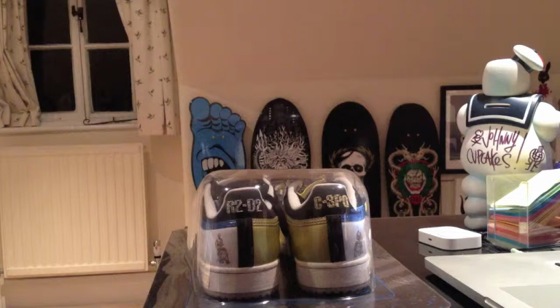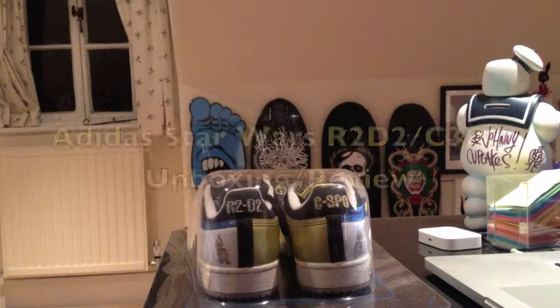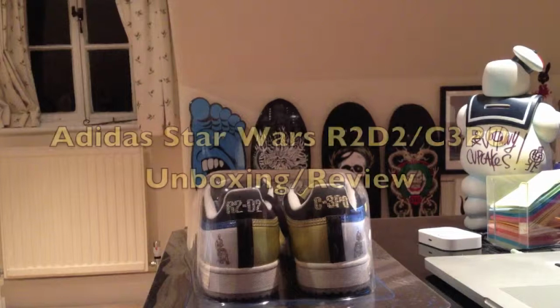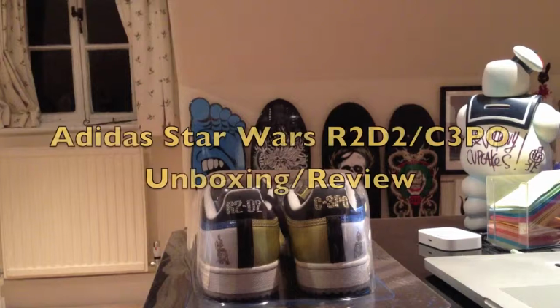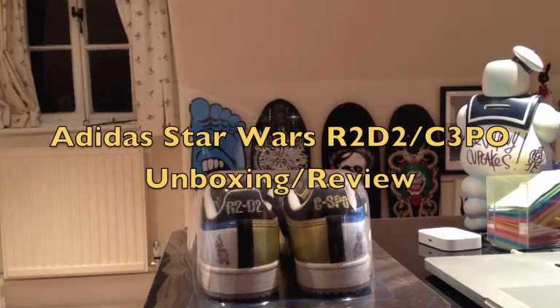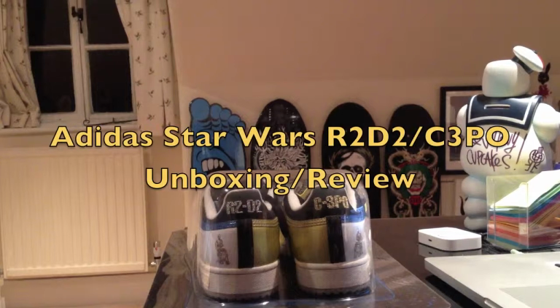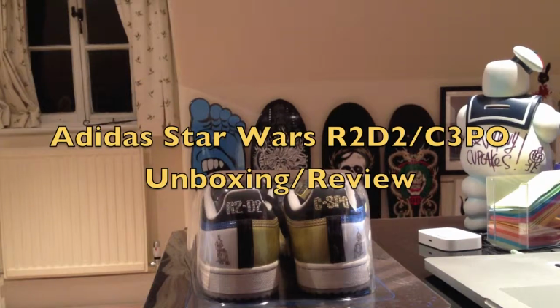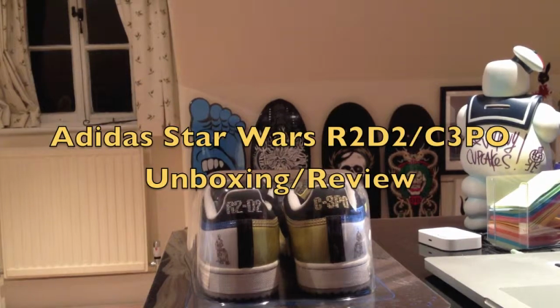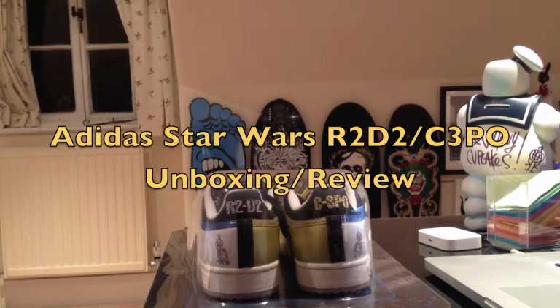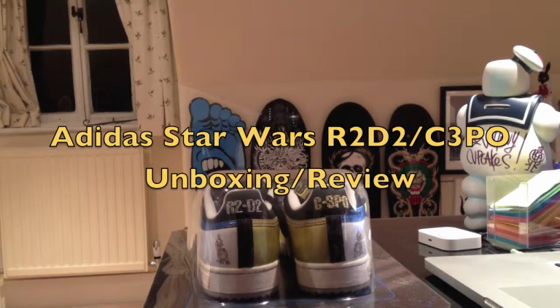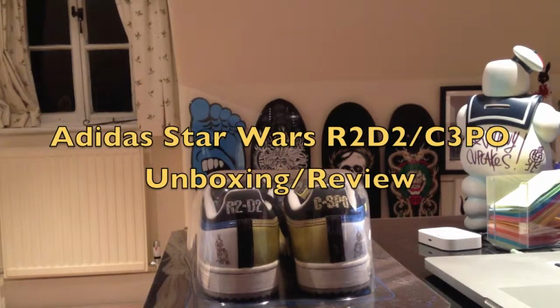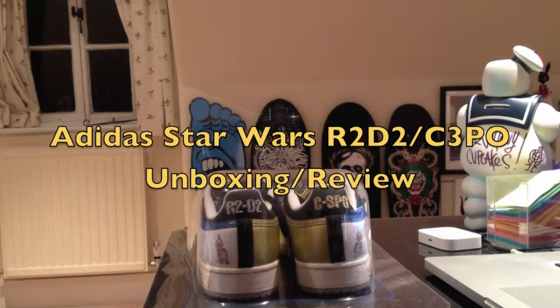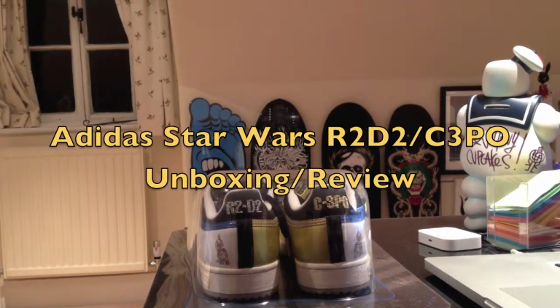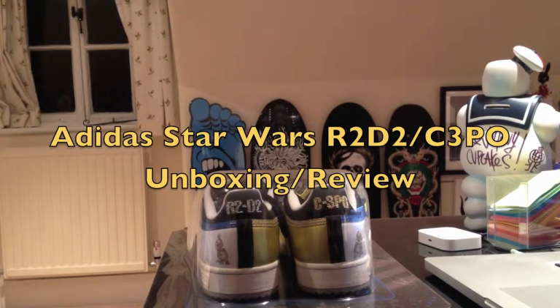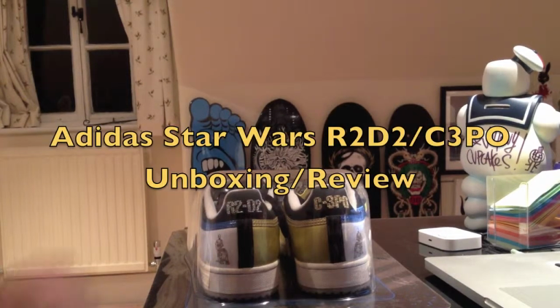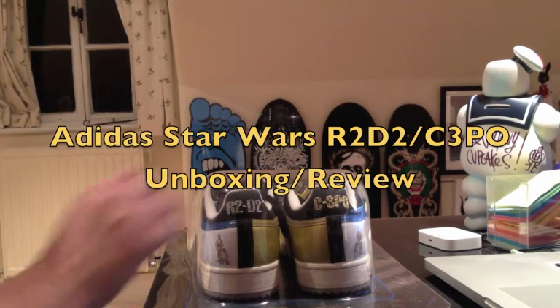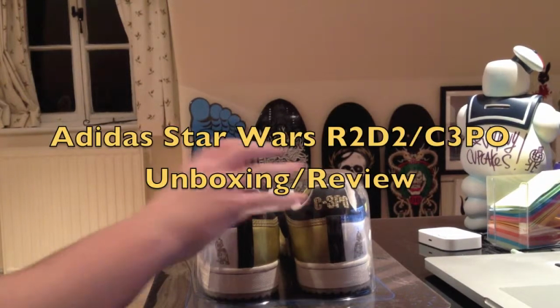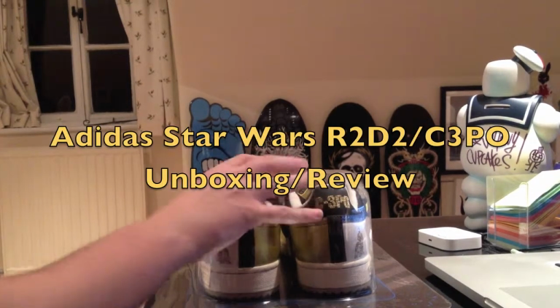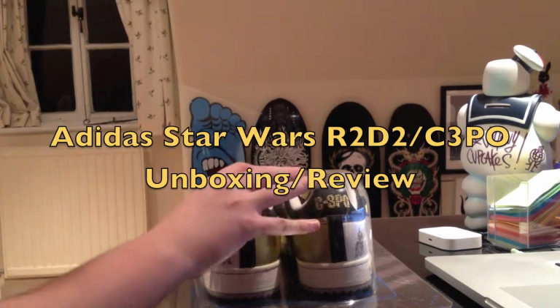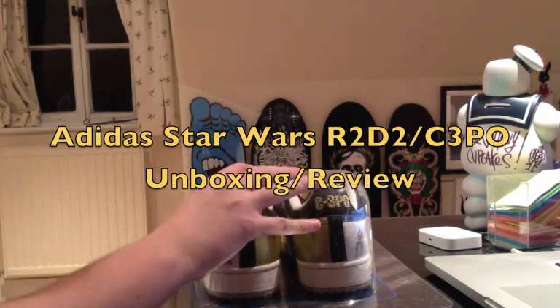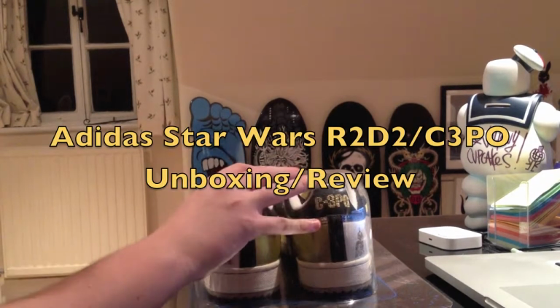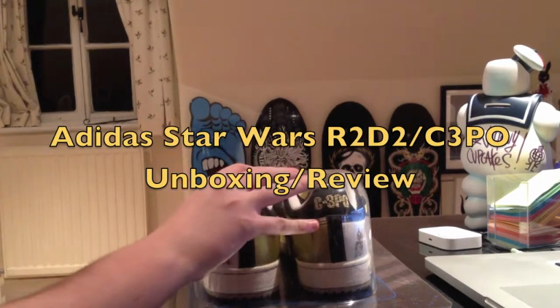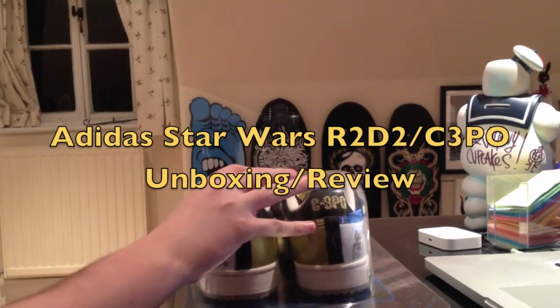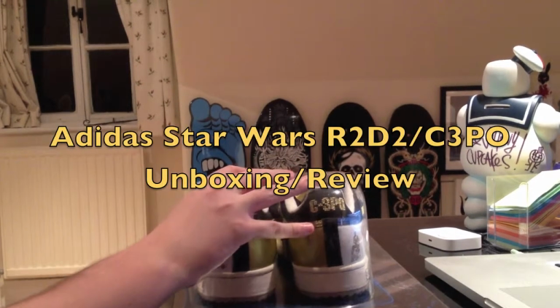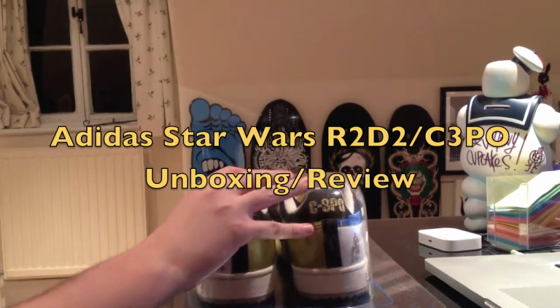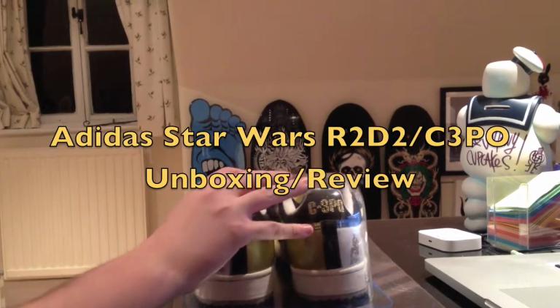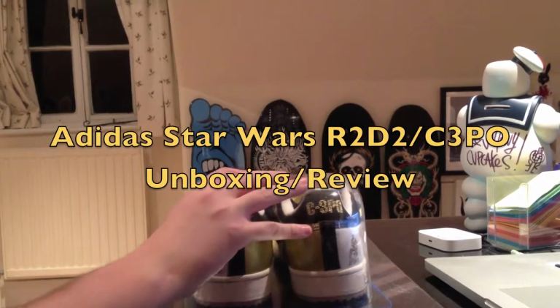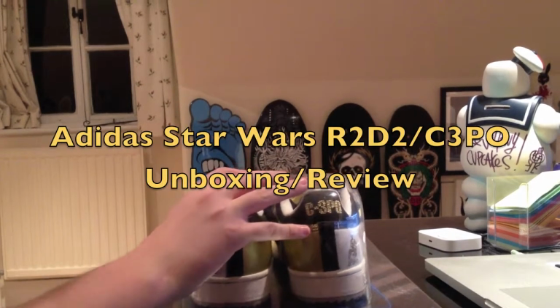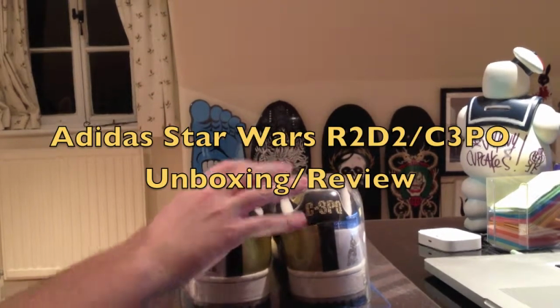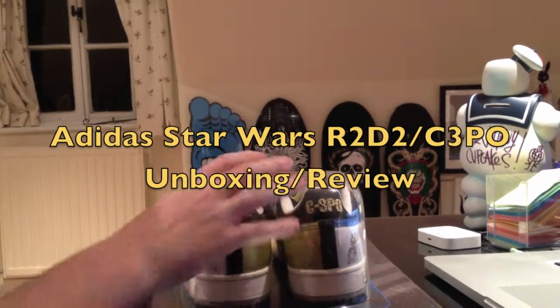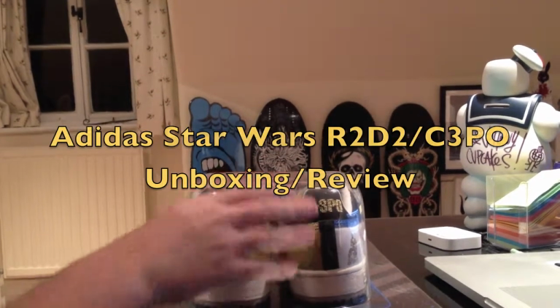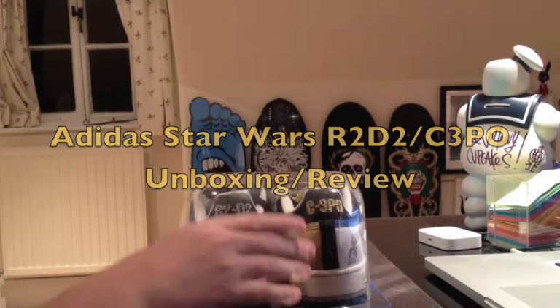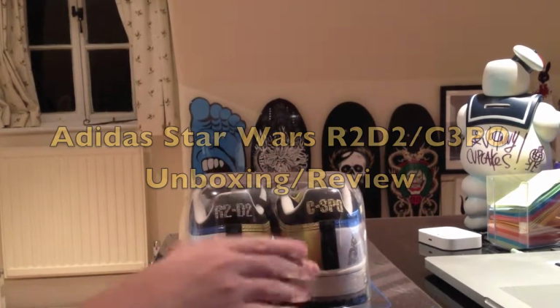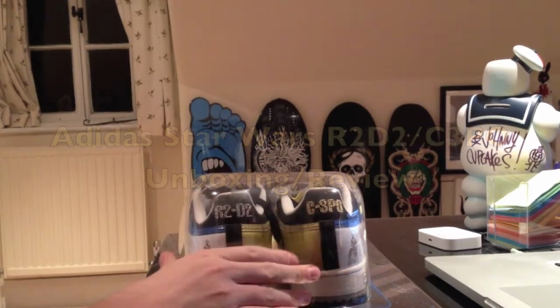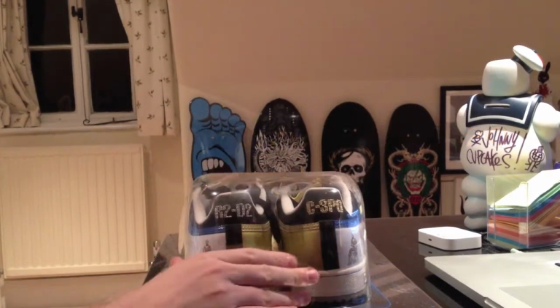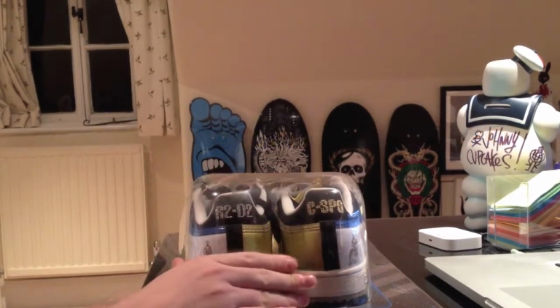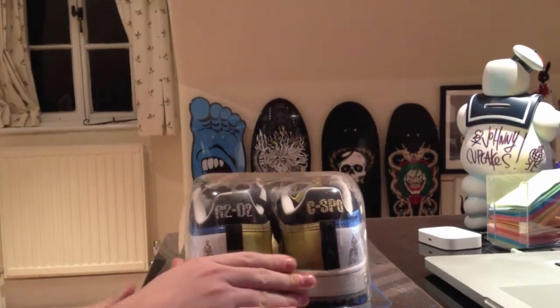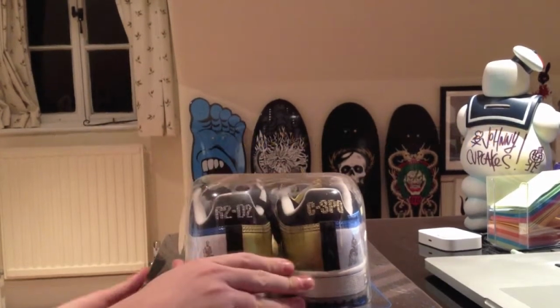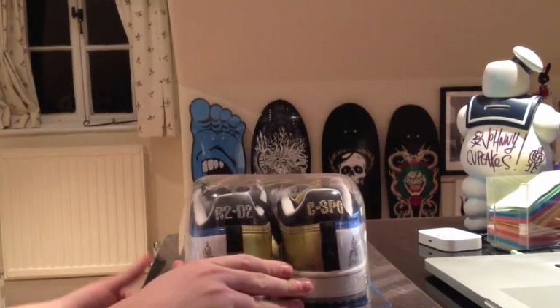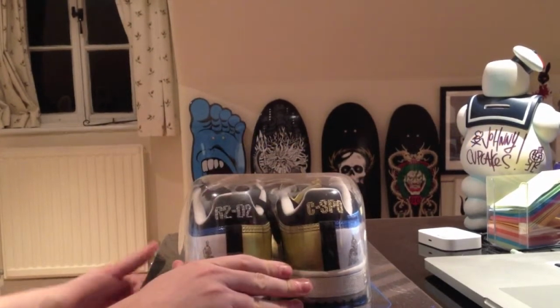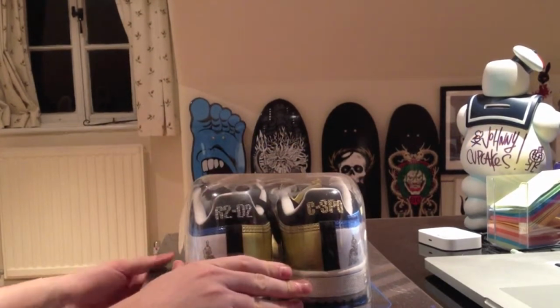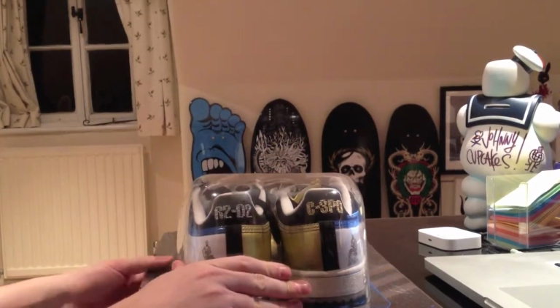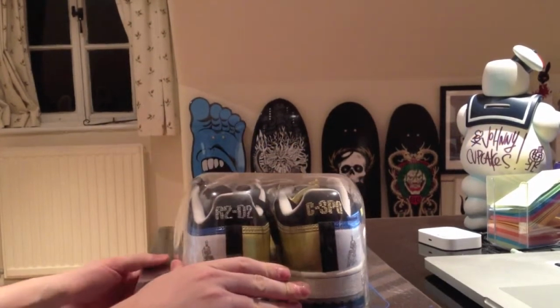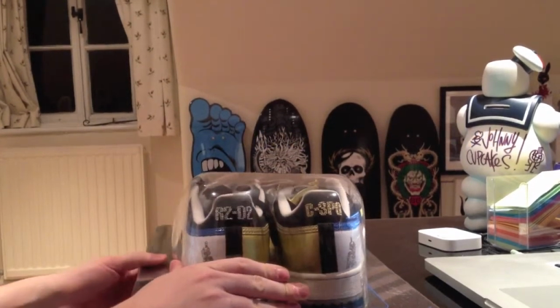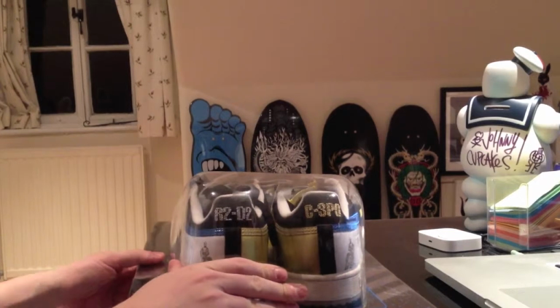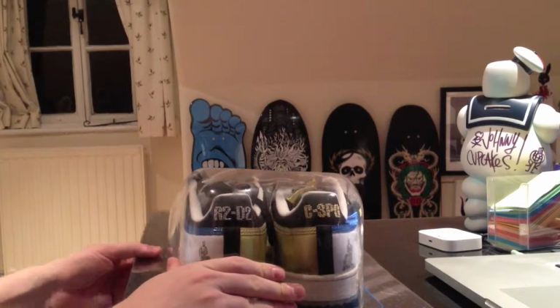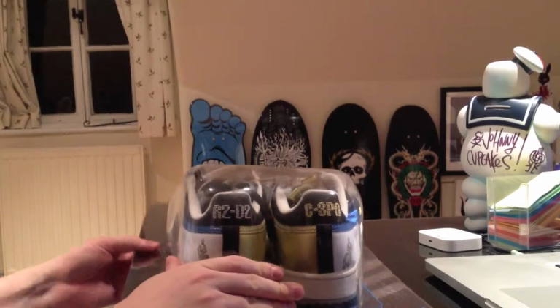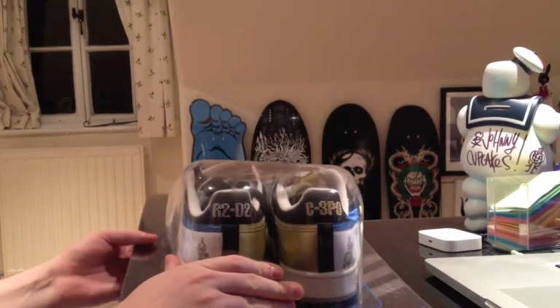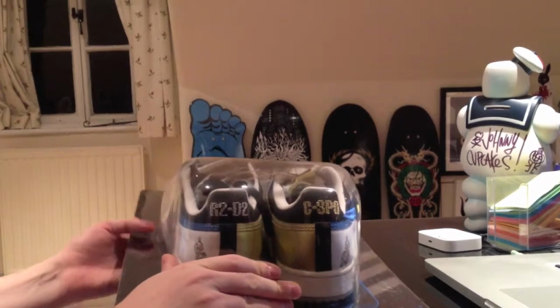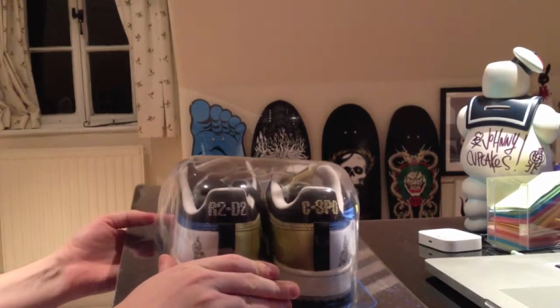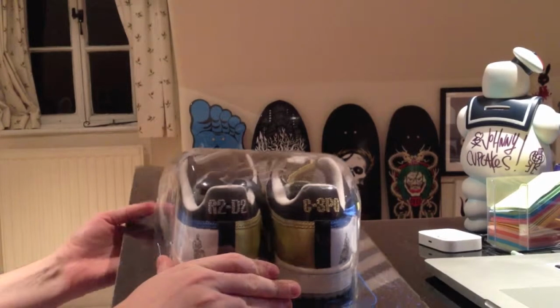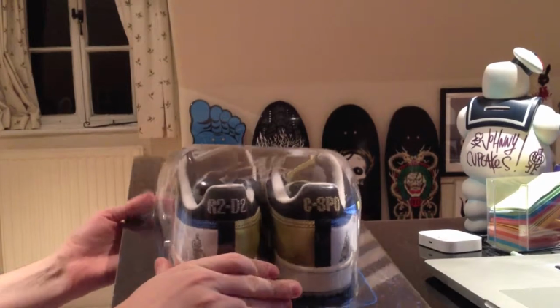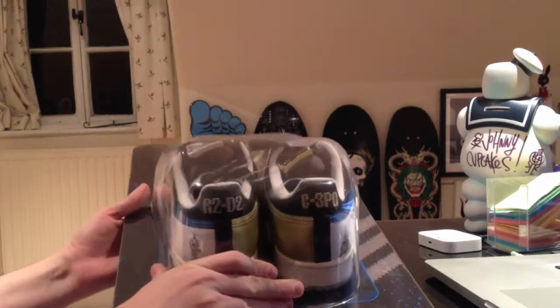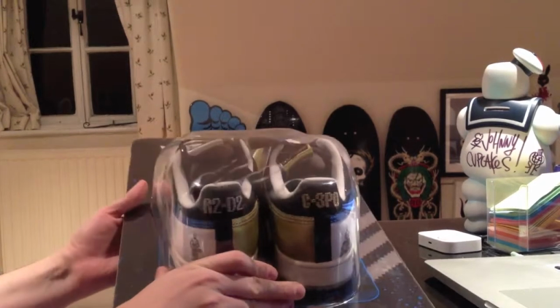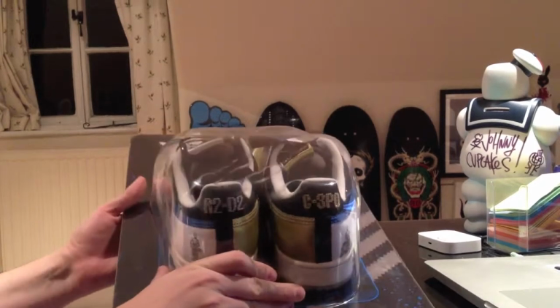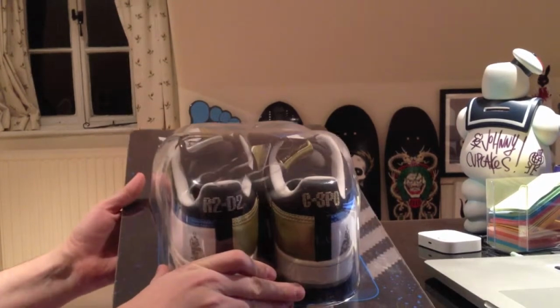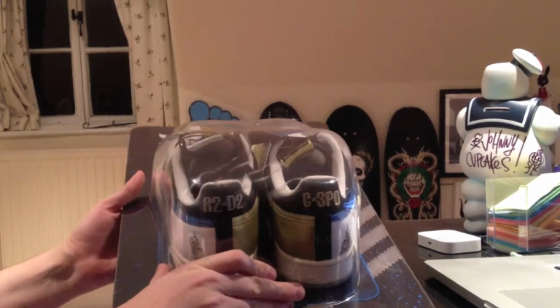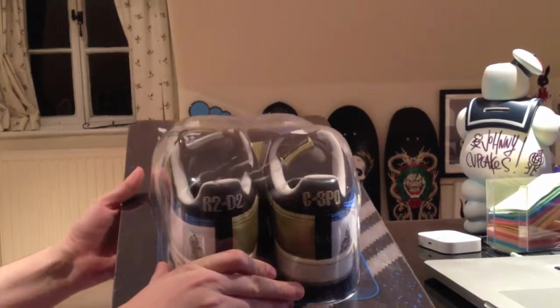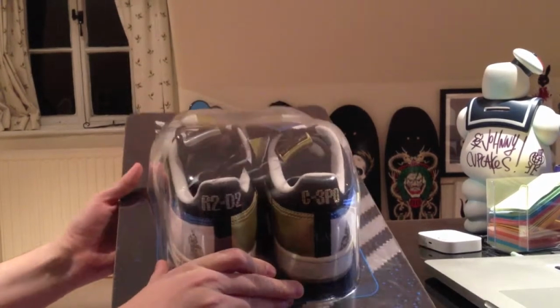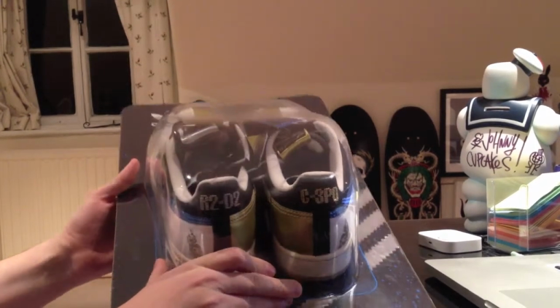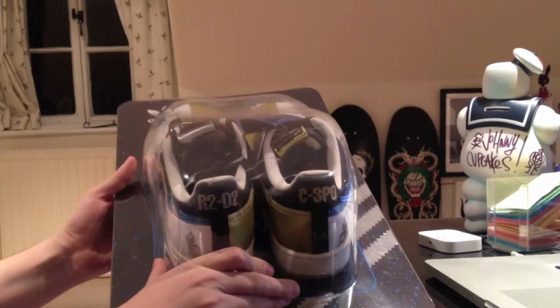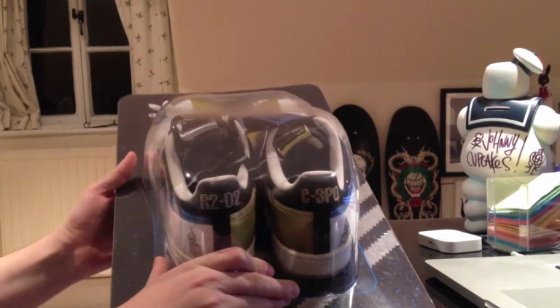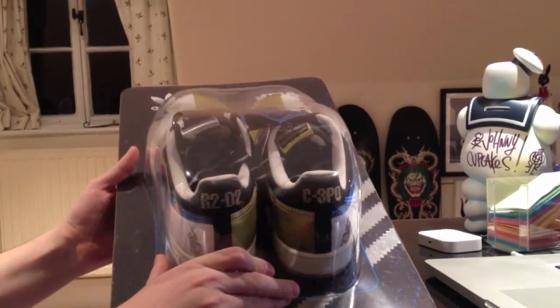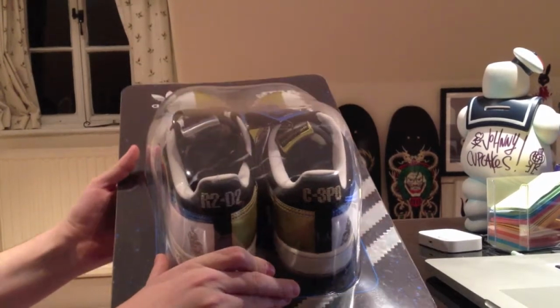Hi guys, it's iGuard's Reviews, and here I've got the Adidas Star Wars Droid Edition, which is the C-3PO and R2-D2.